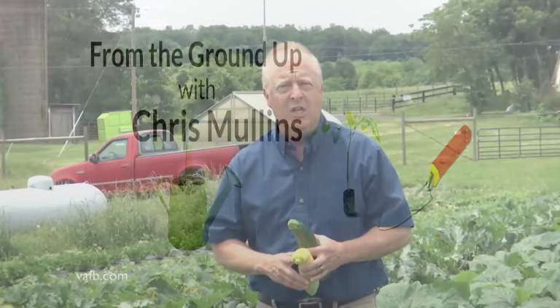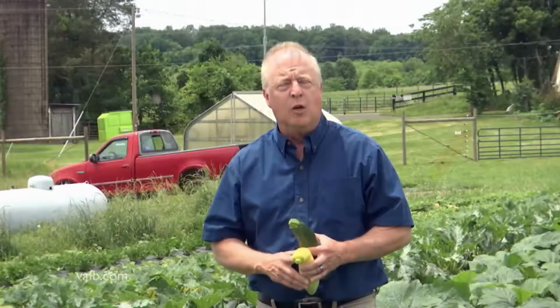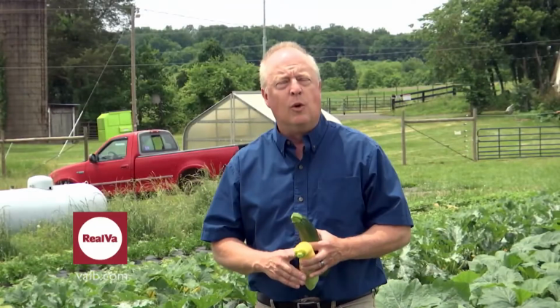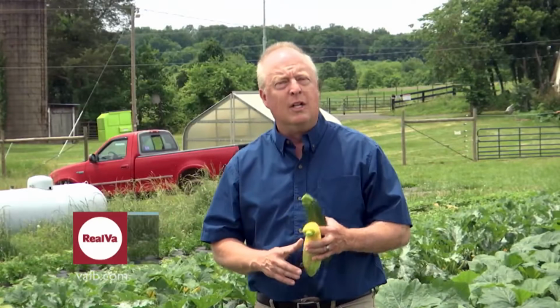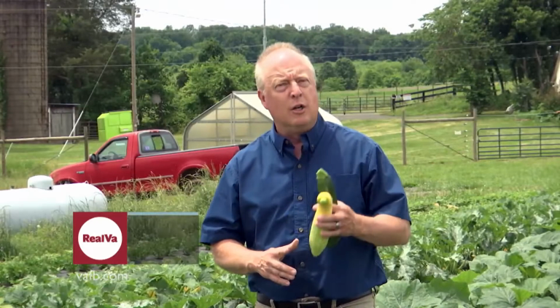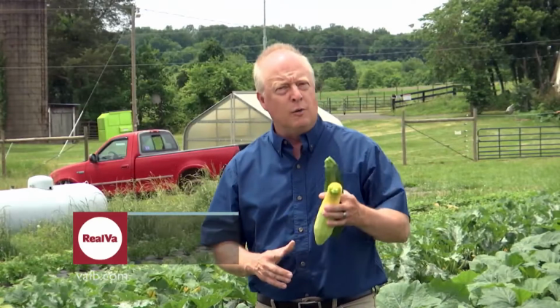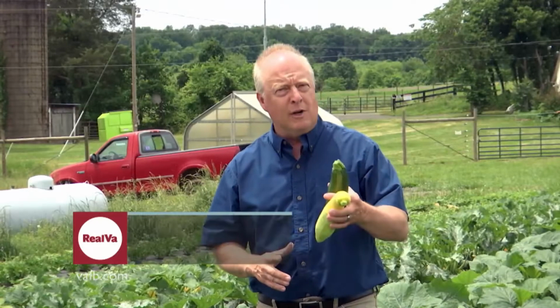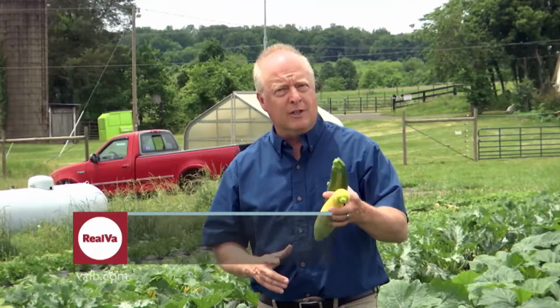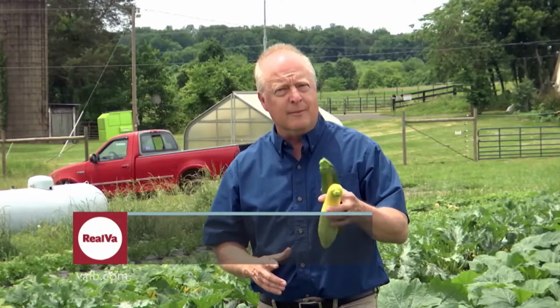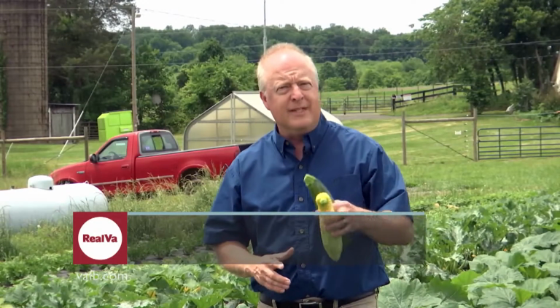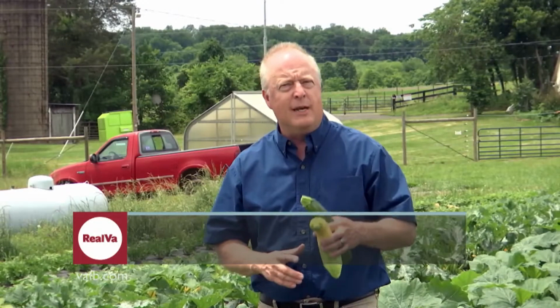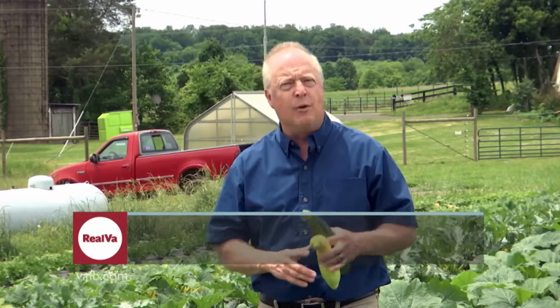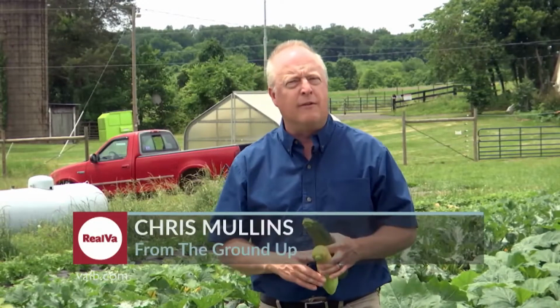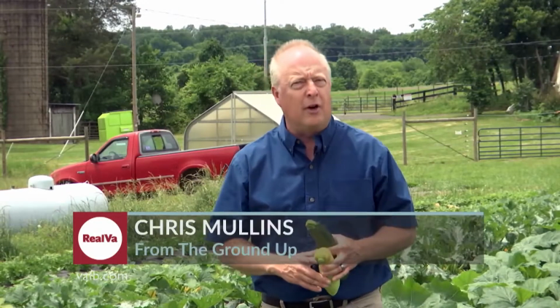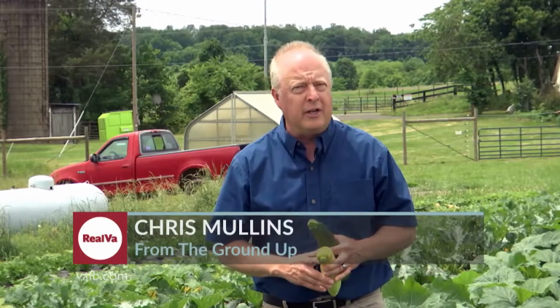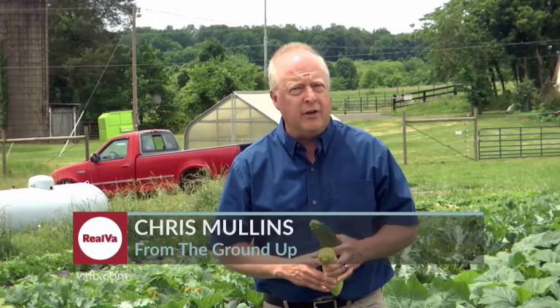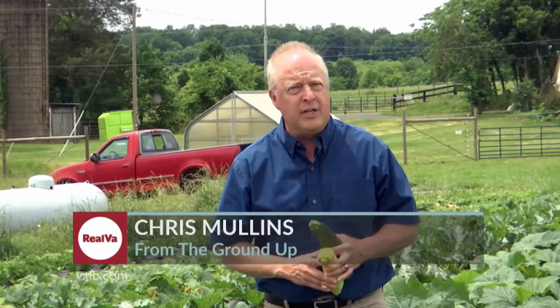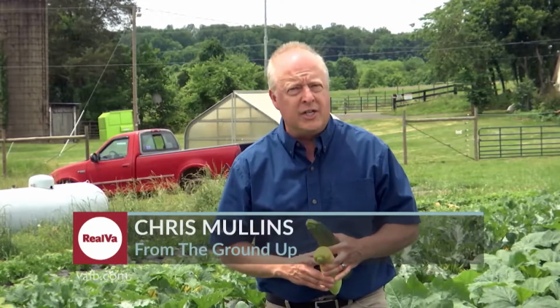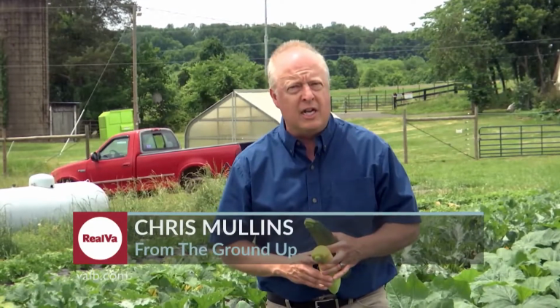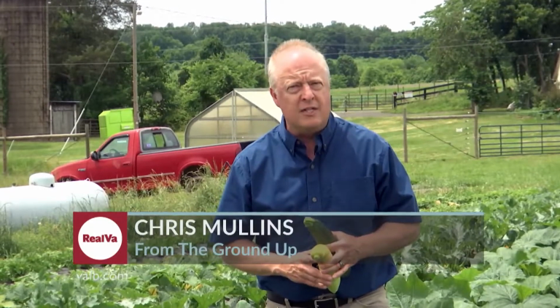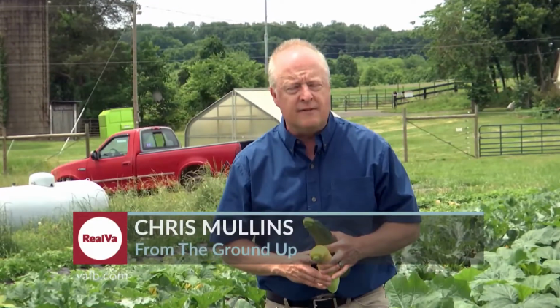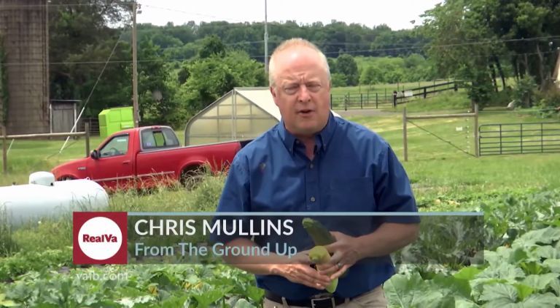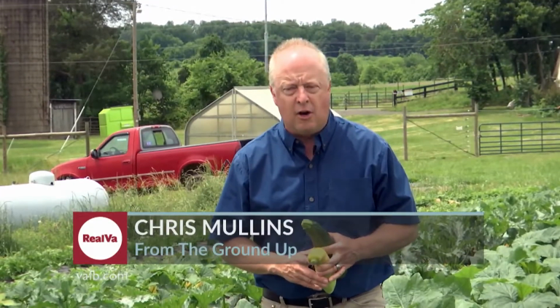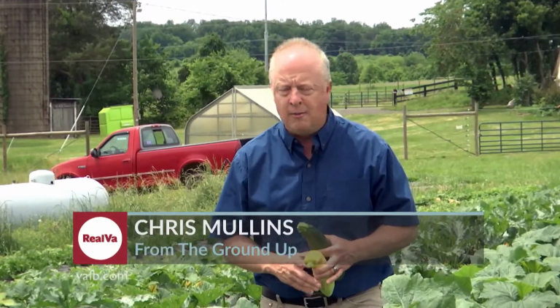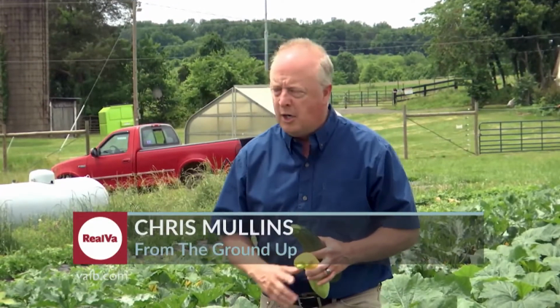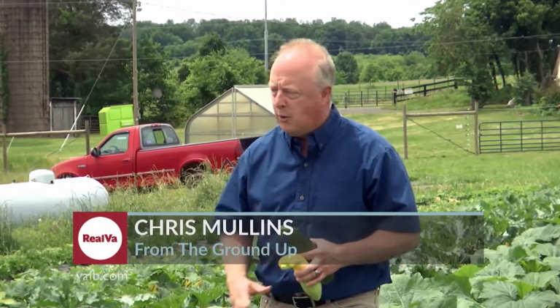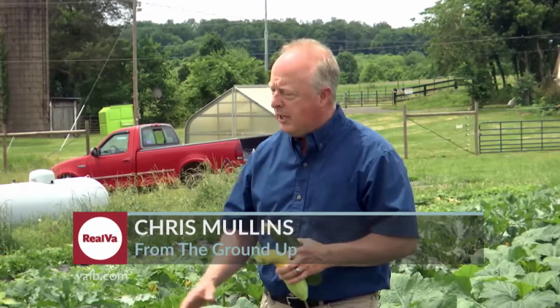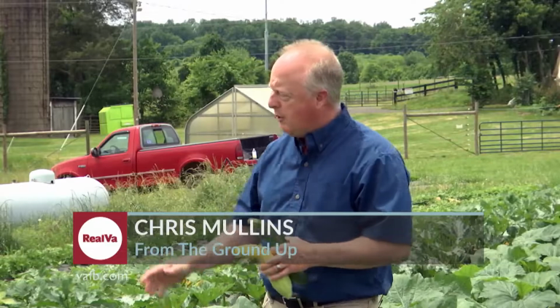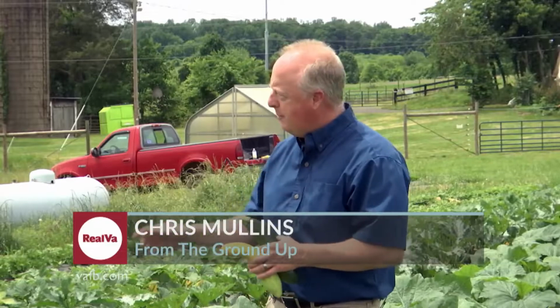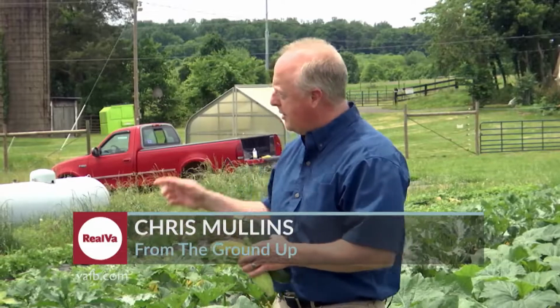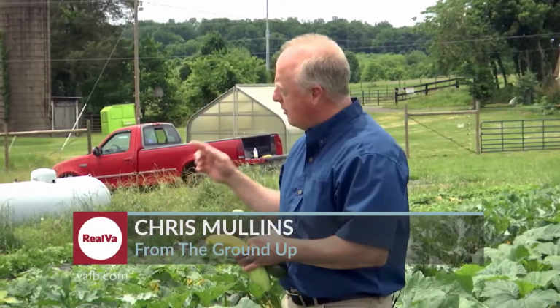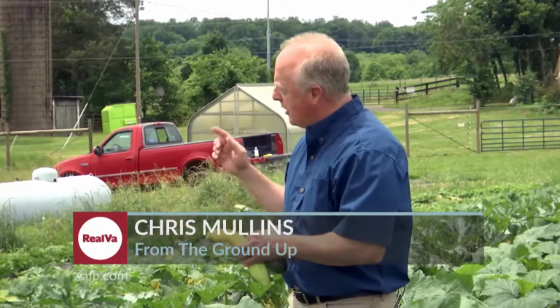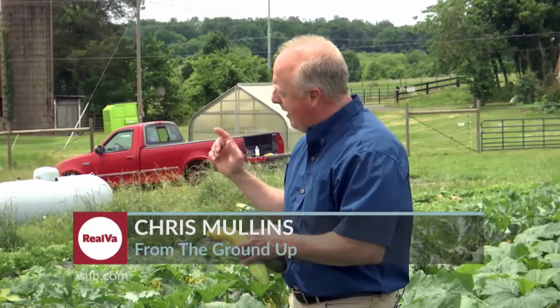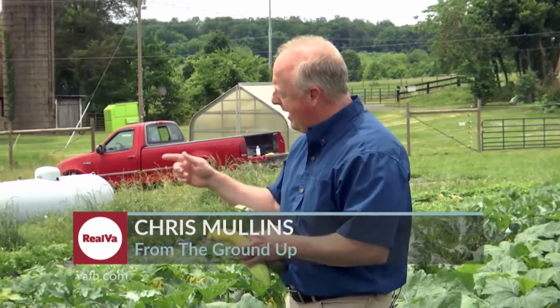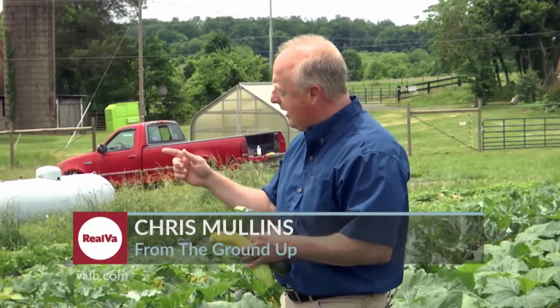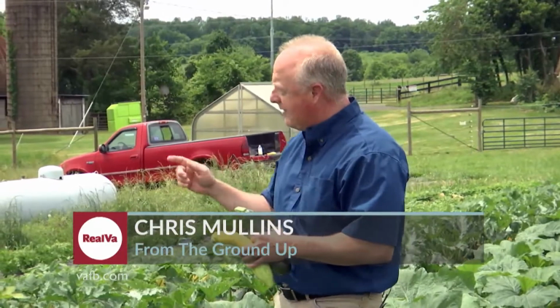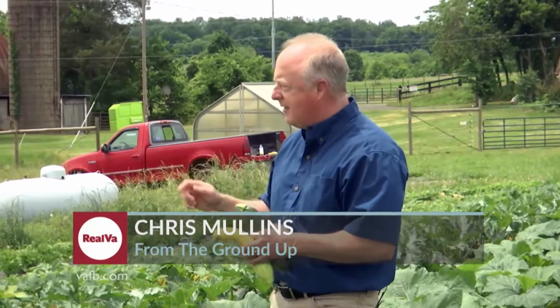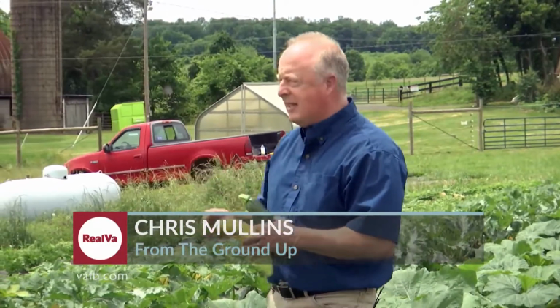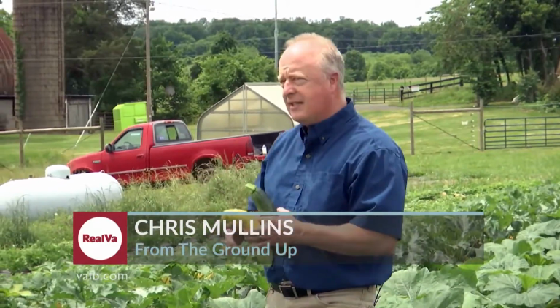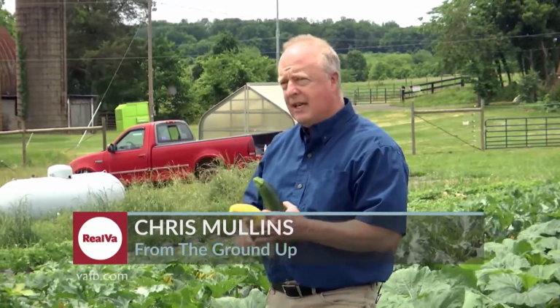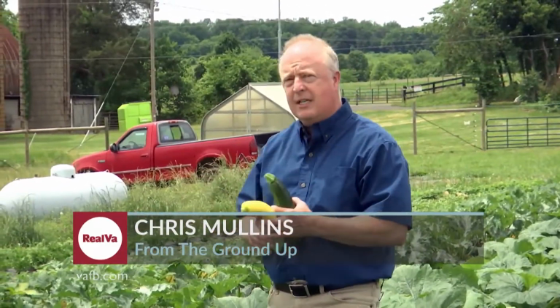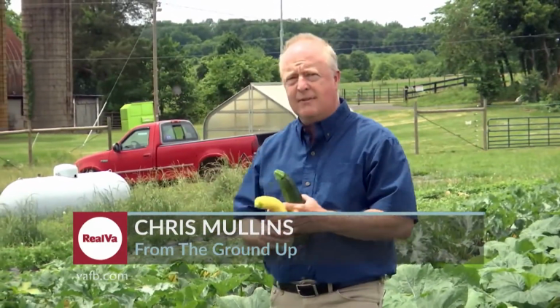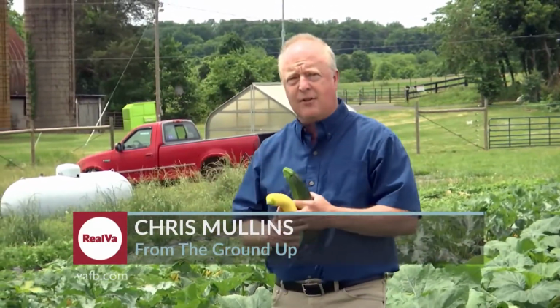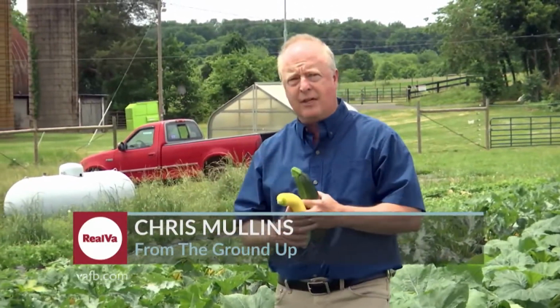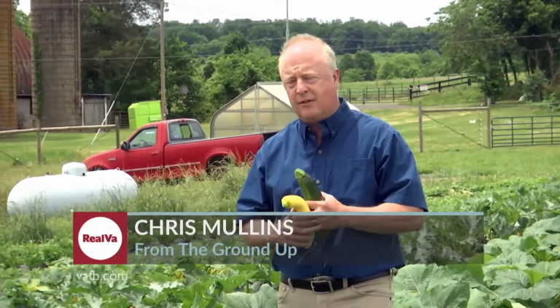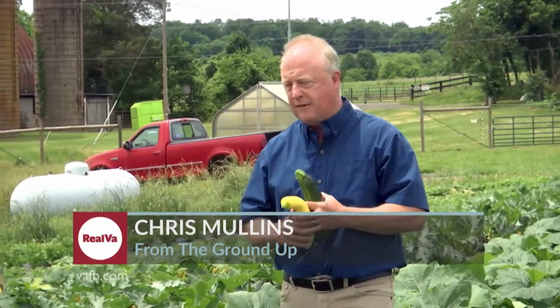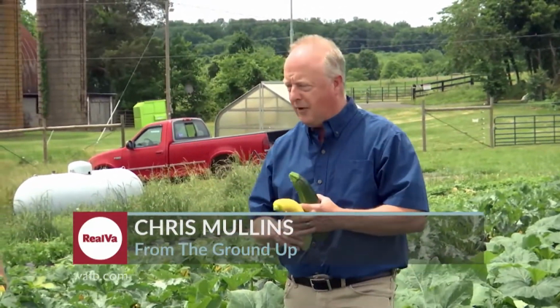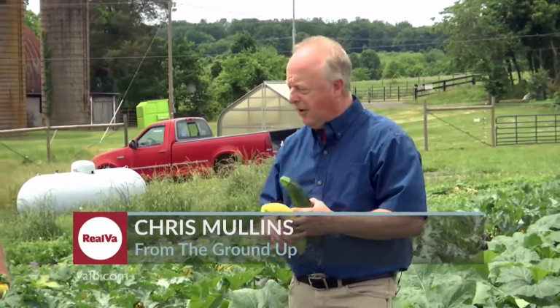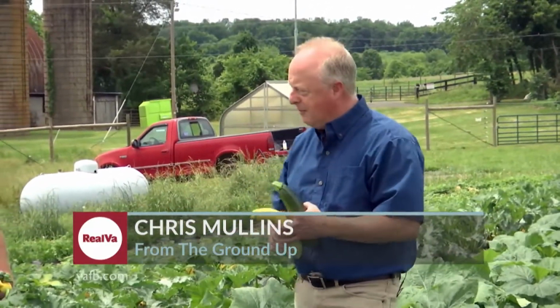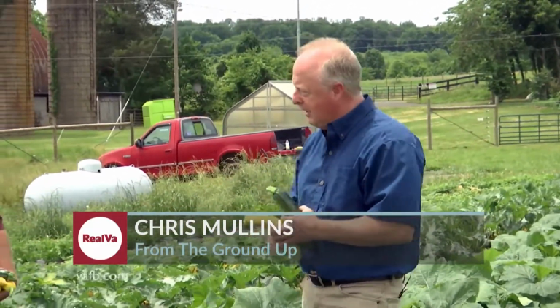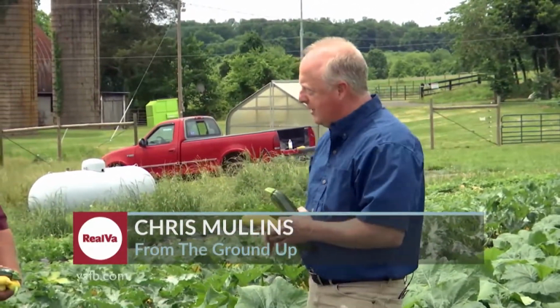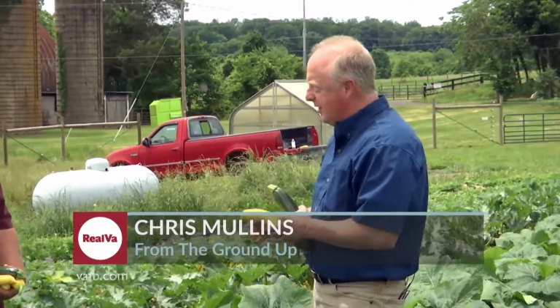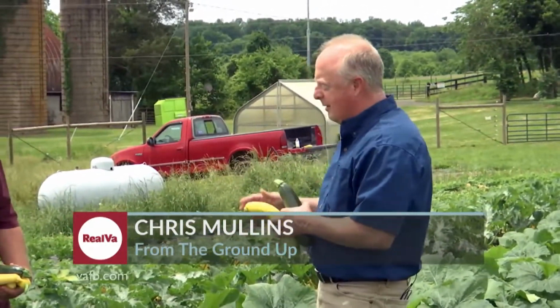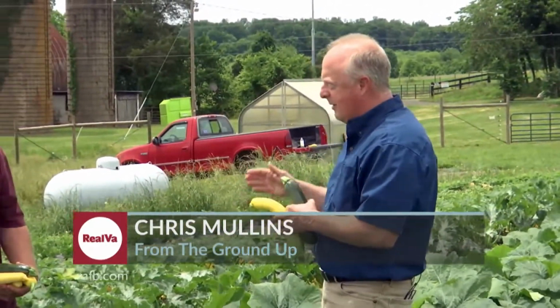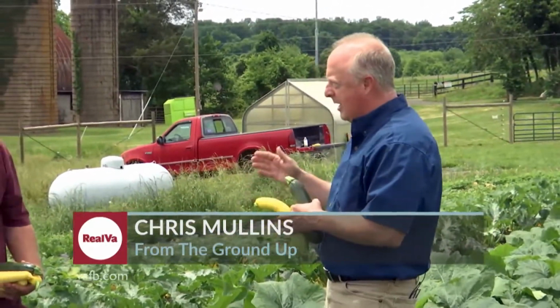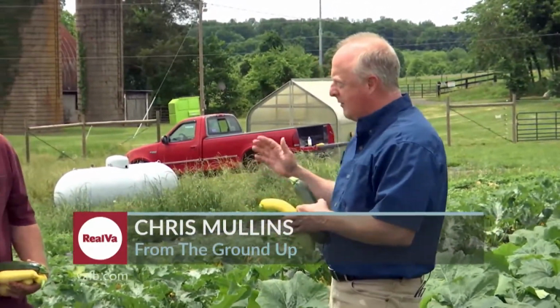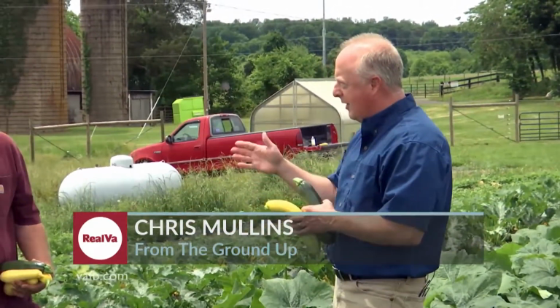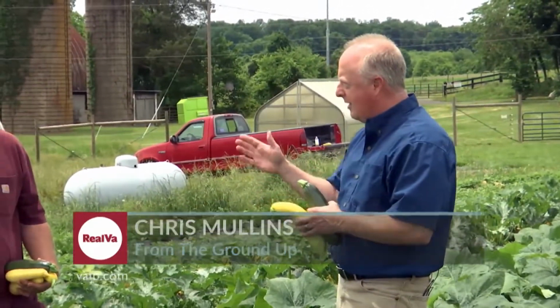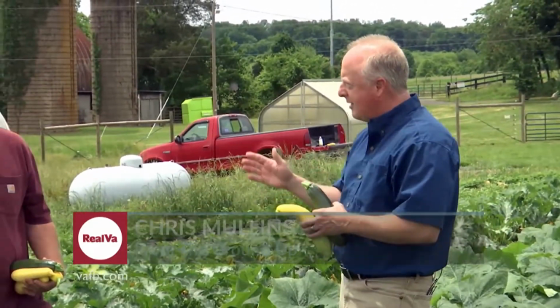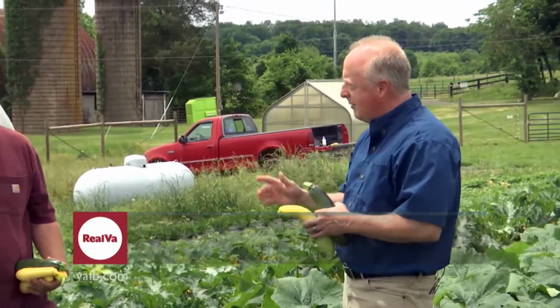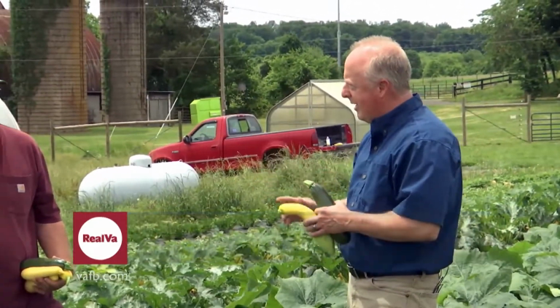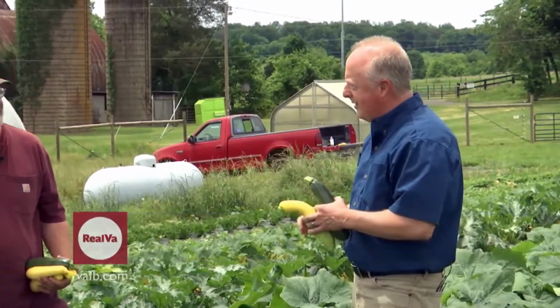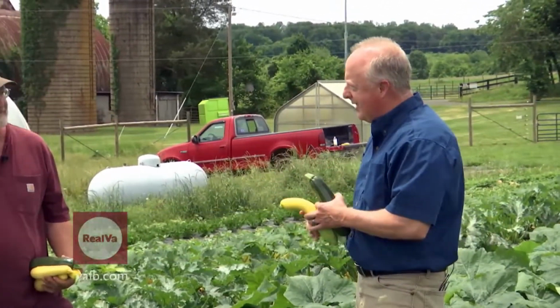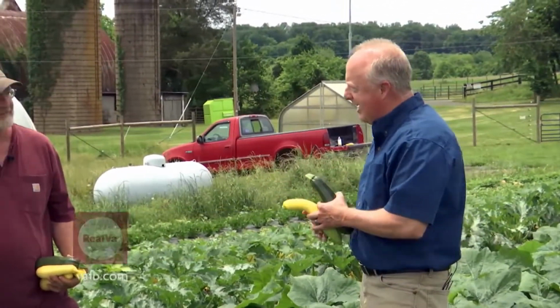Hello and welcome. Today we're at Falker Education Farm. We're here with Mr. Jim Hankins, the Executive Director of the farm. Jim, thanks for letting us come out today.